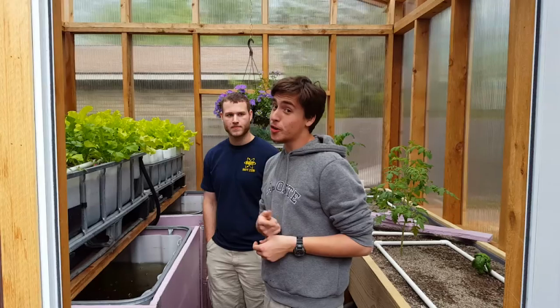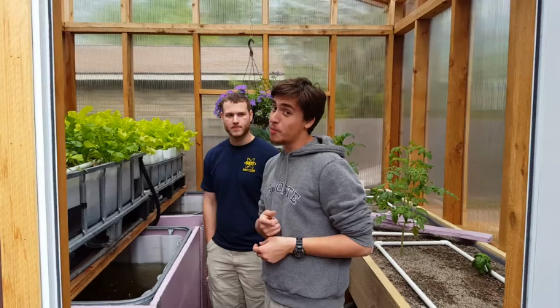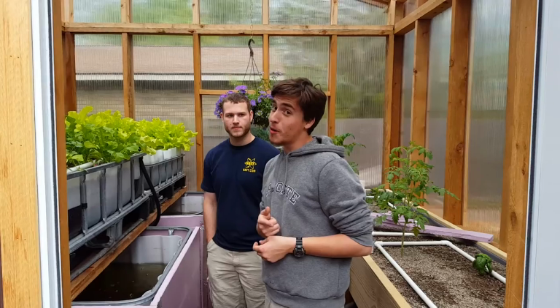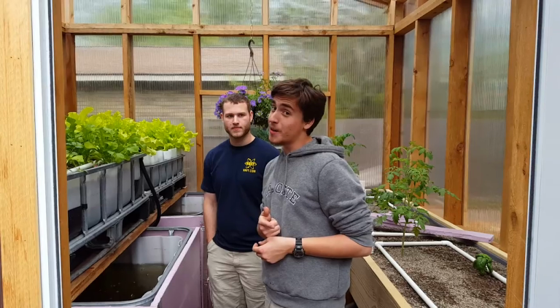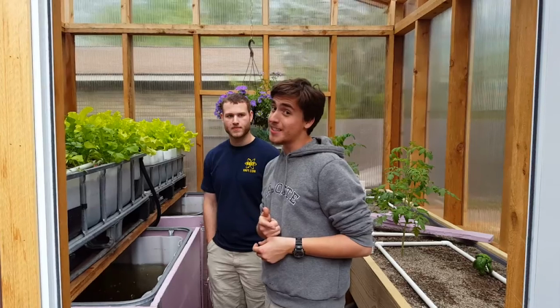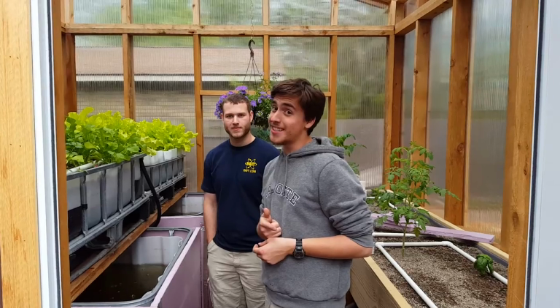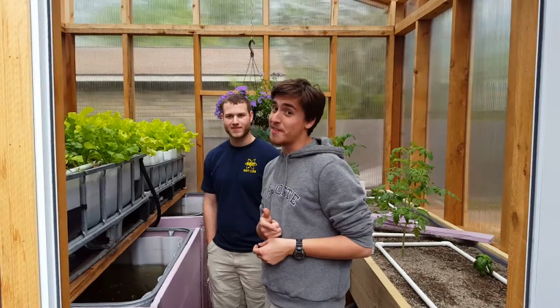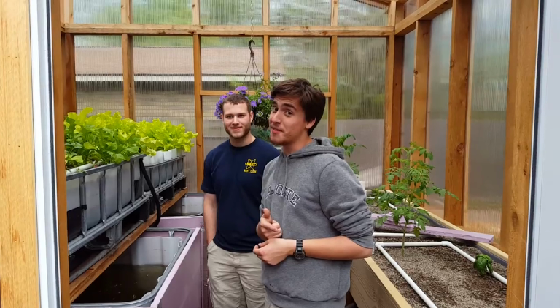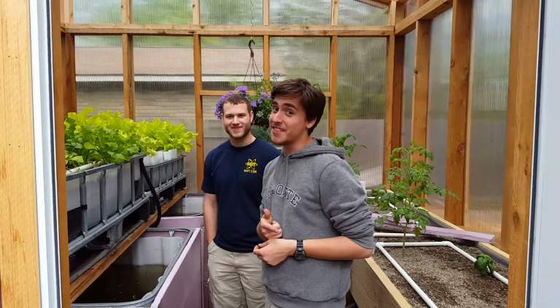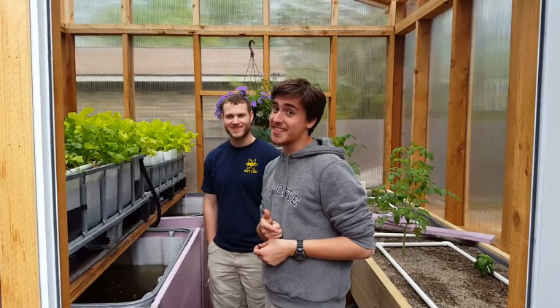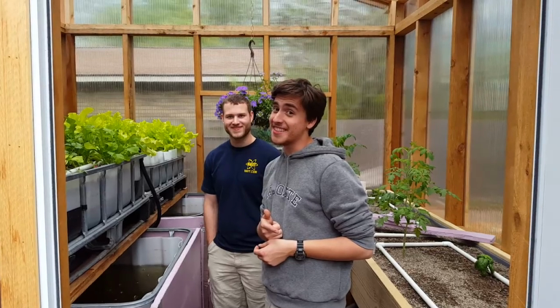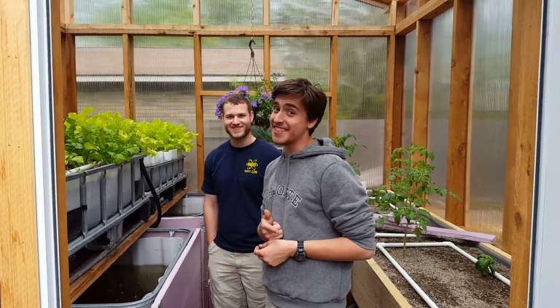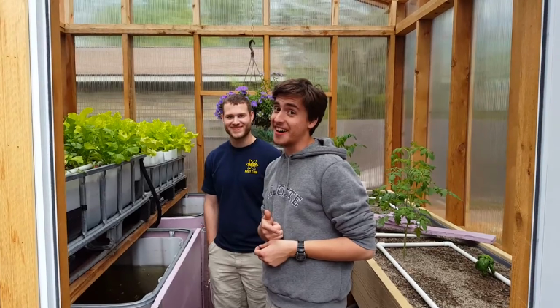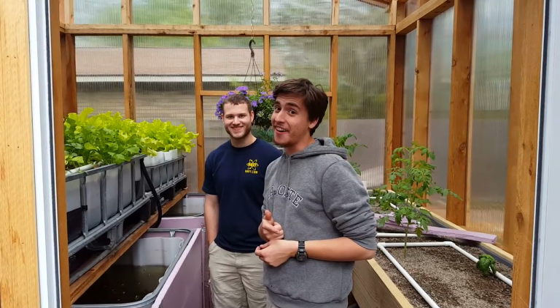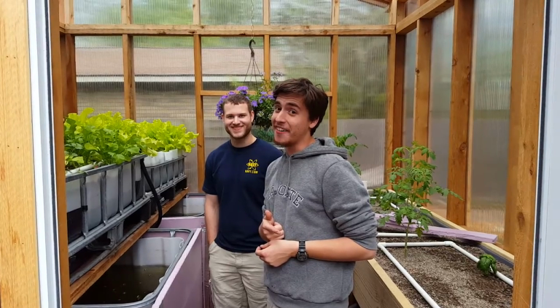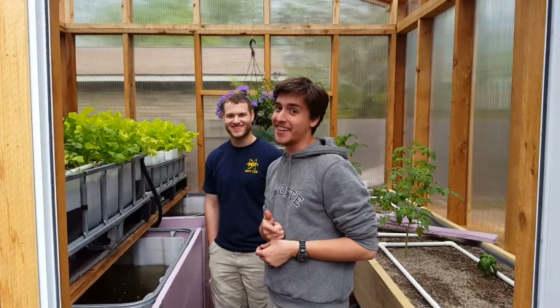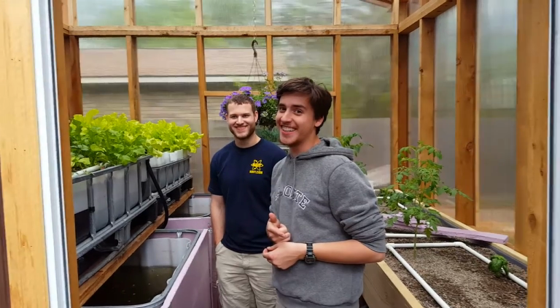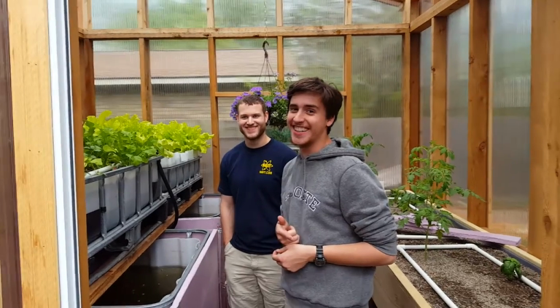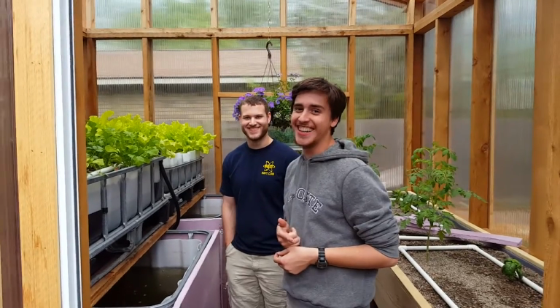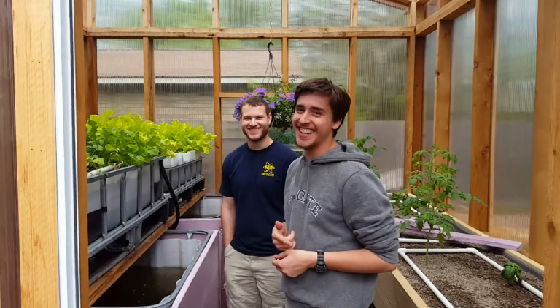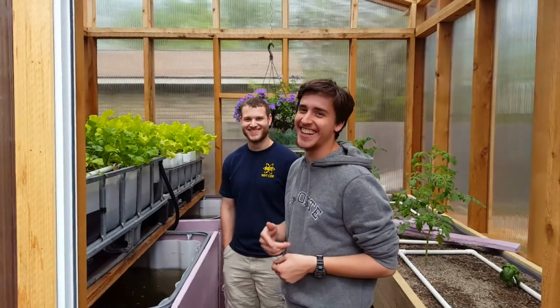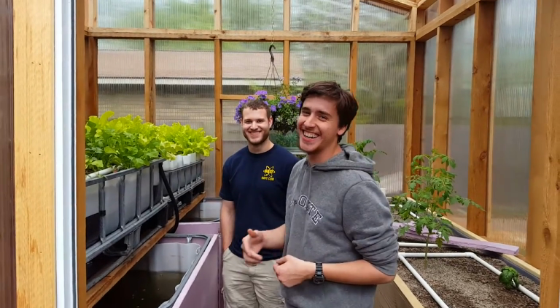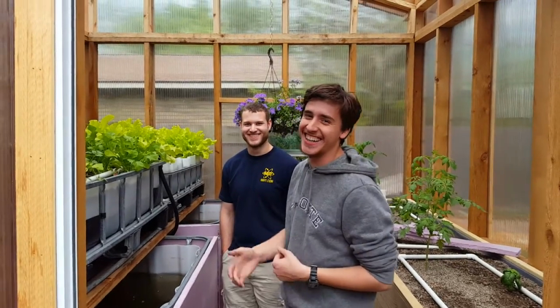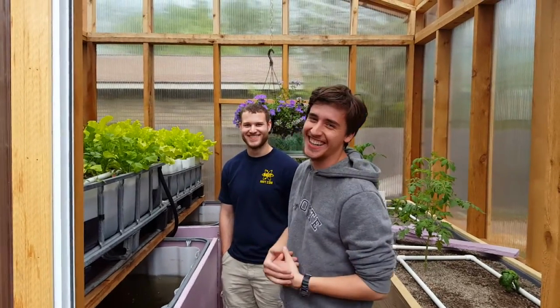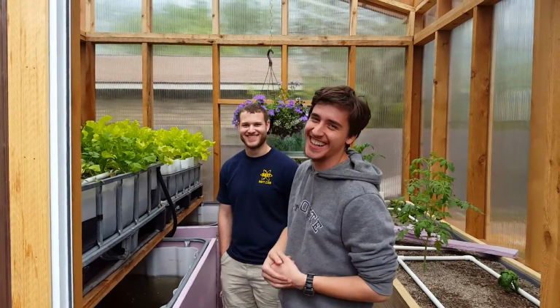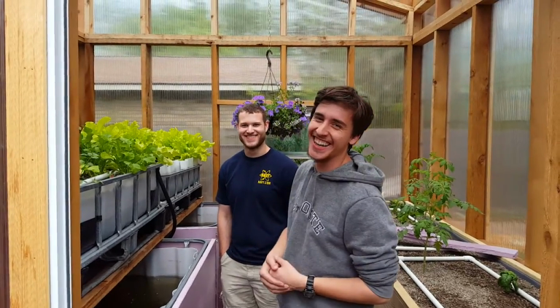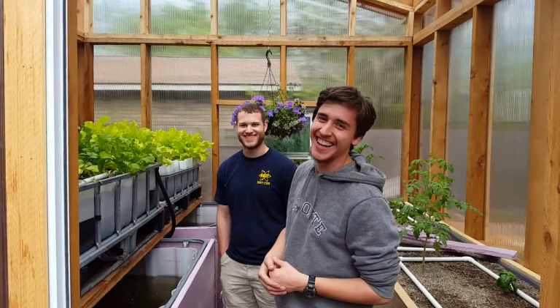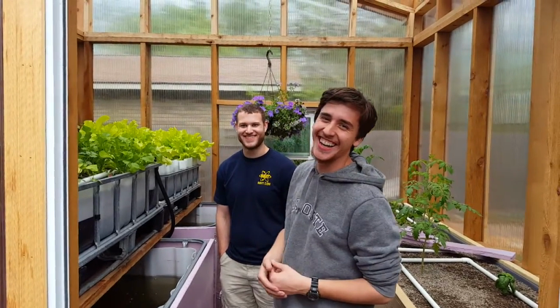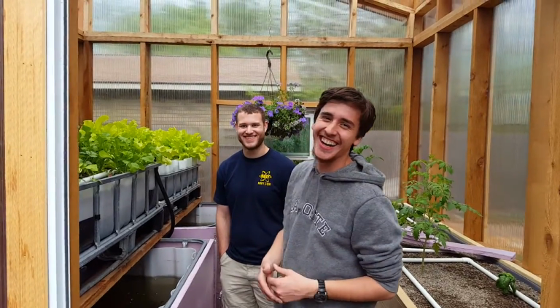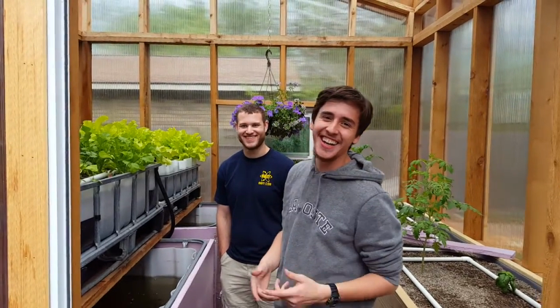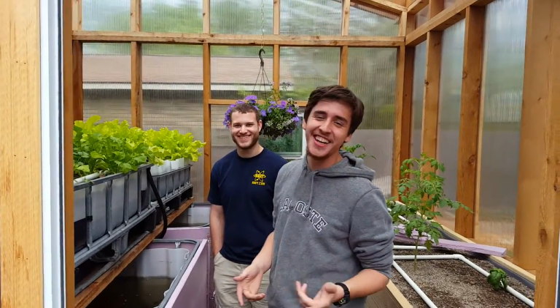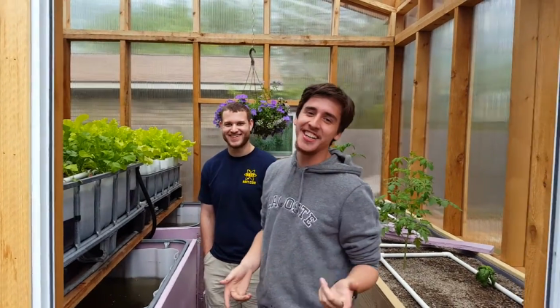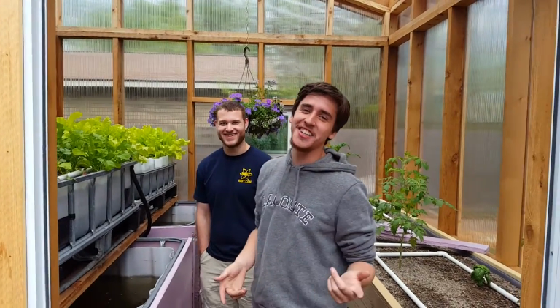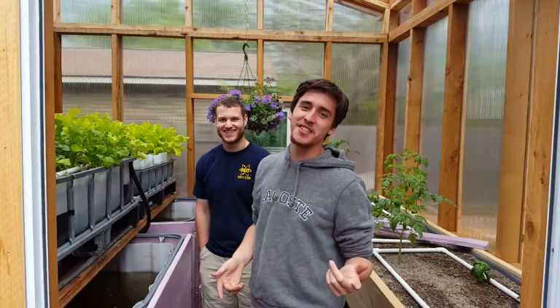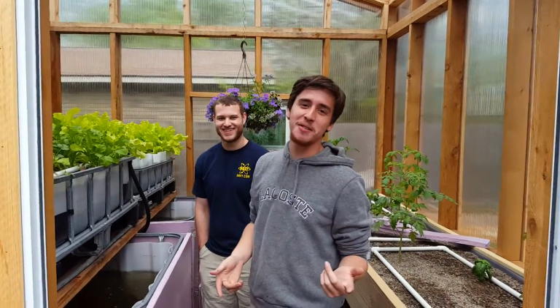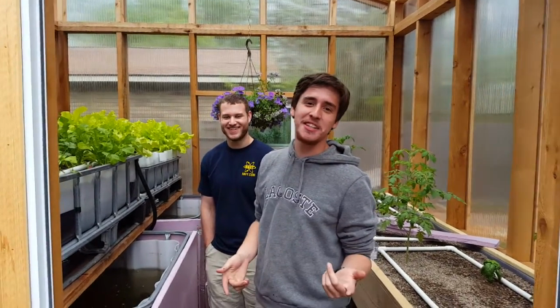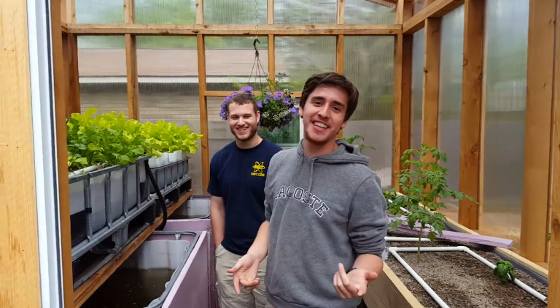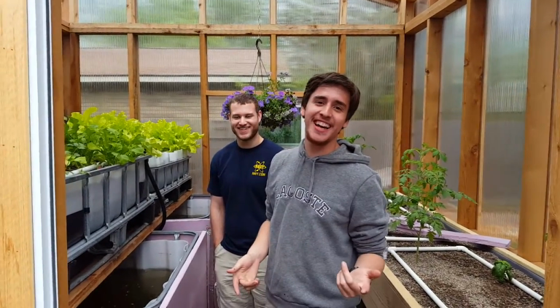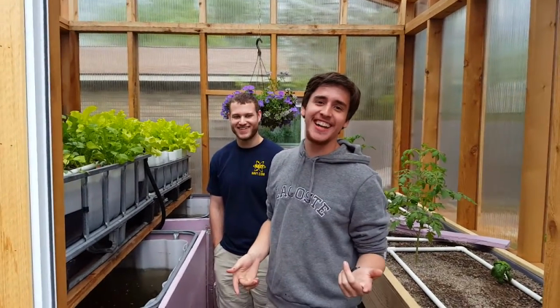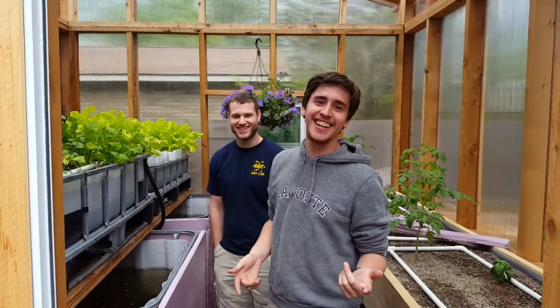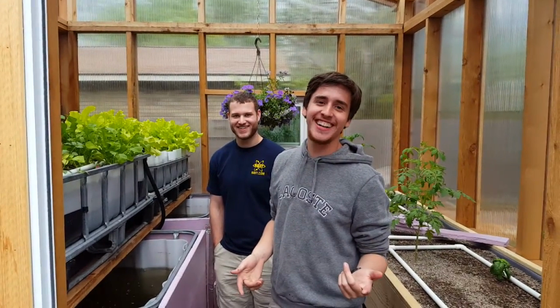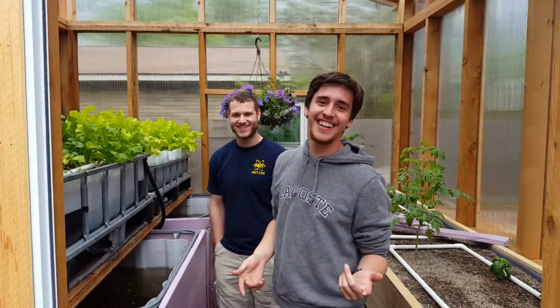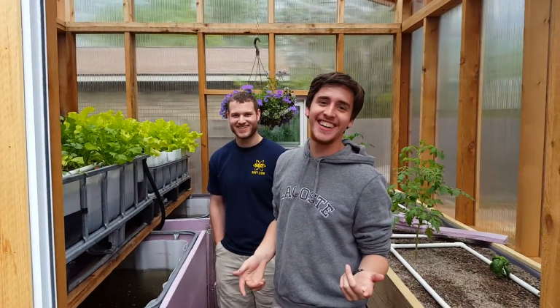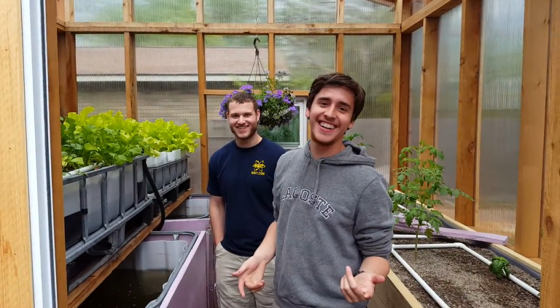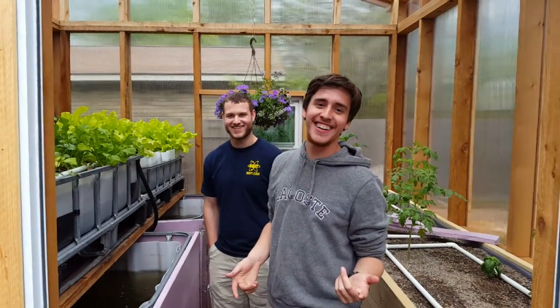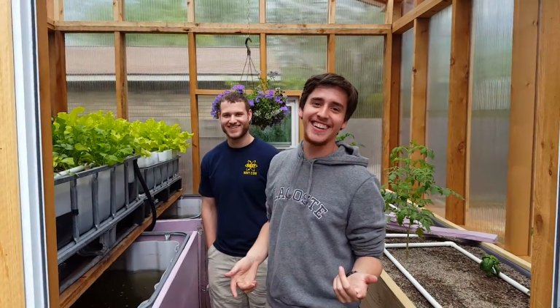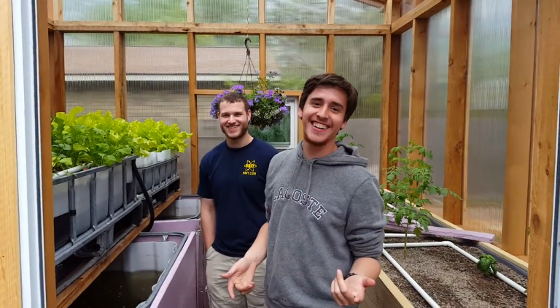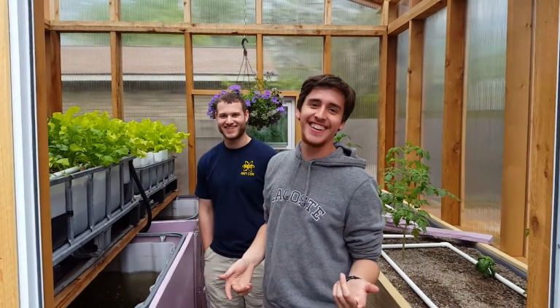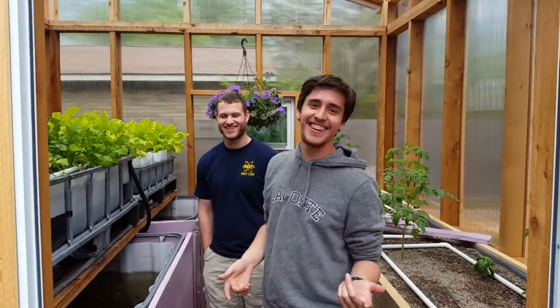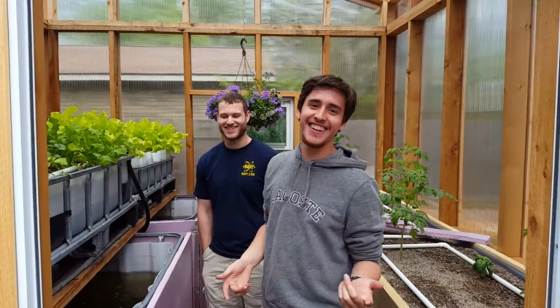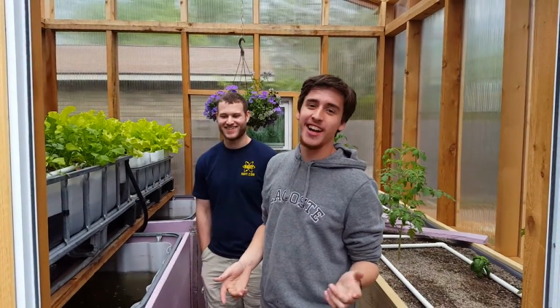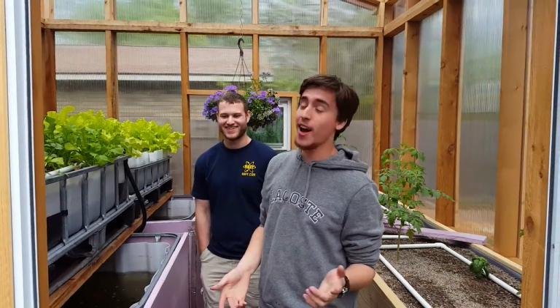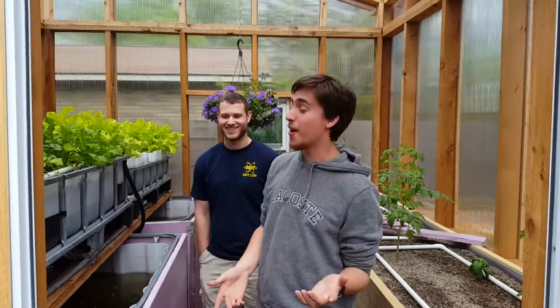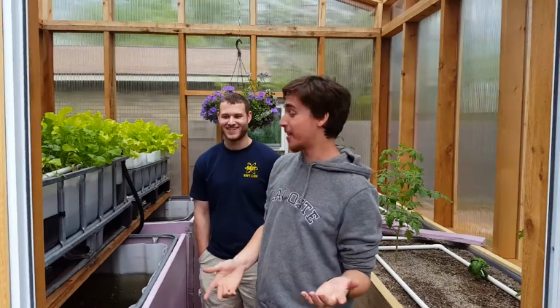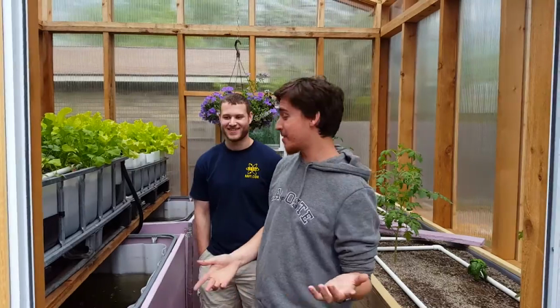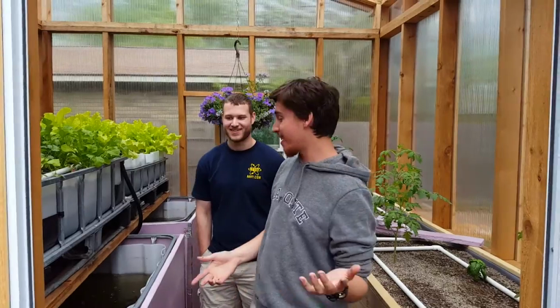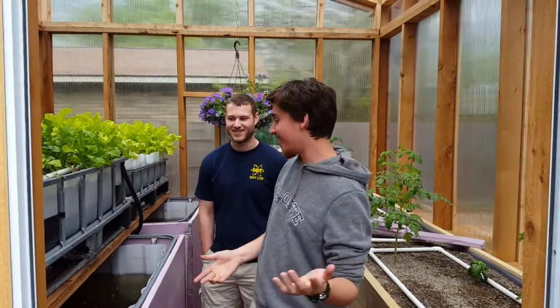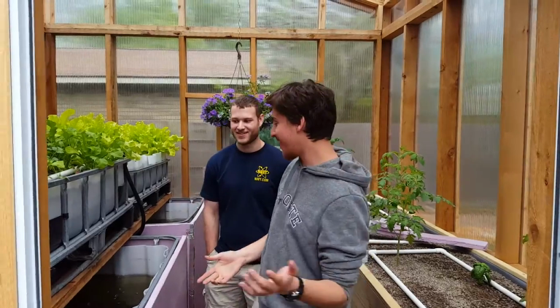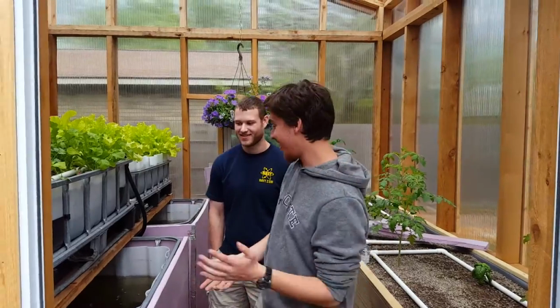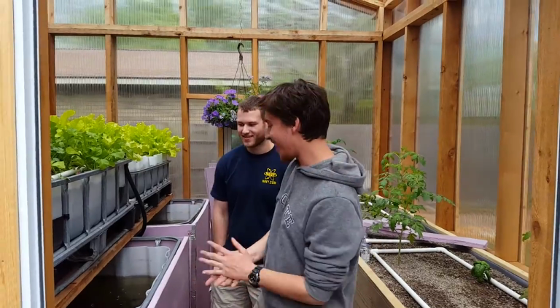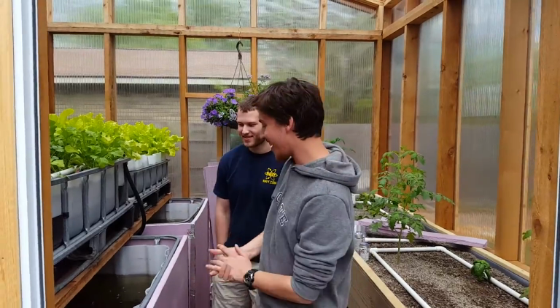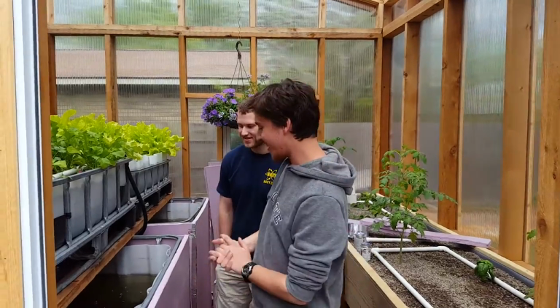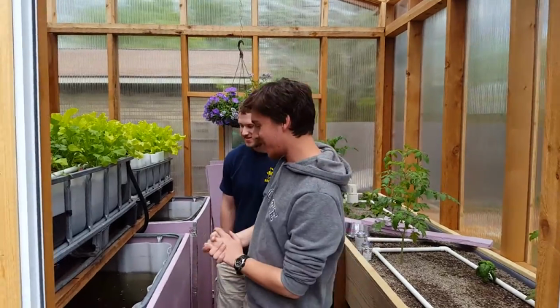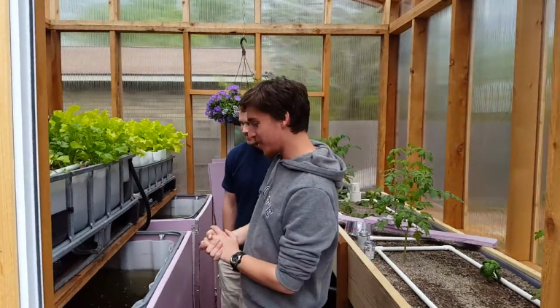Good morning, San Francisco. Keep rolling. Alright, cool.